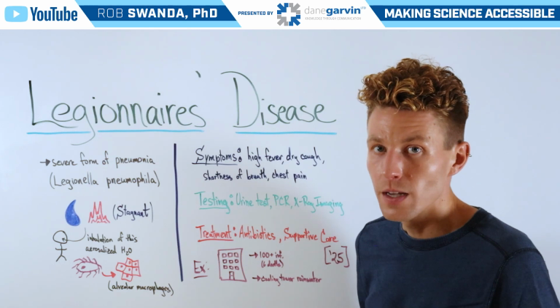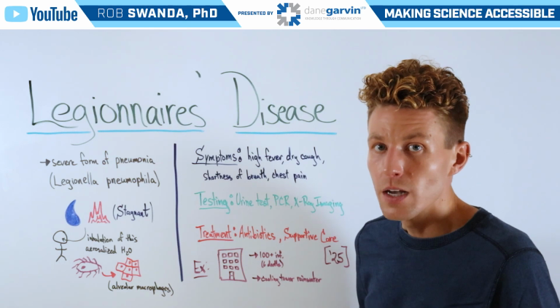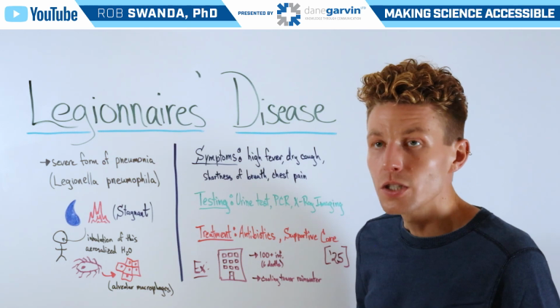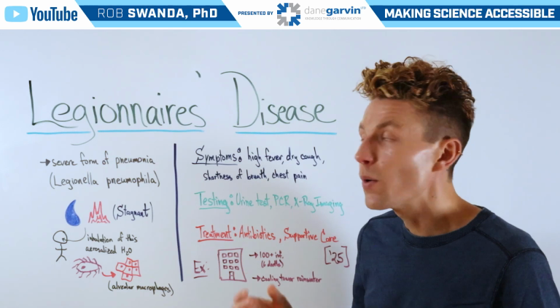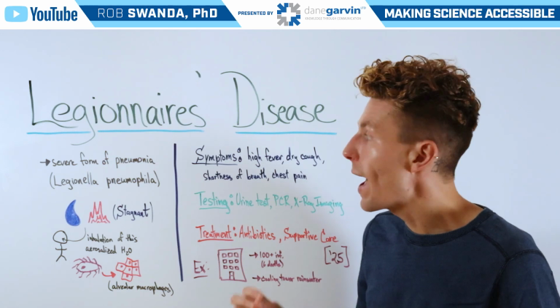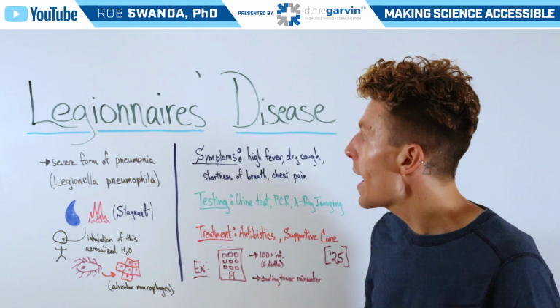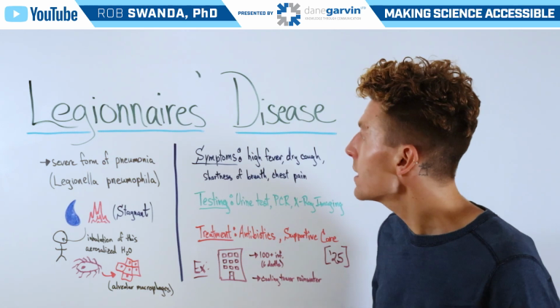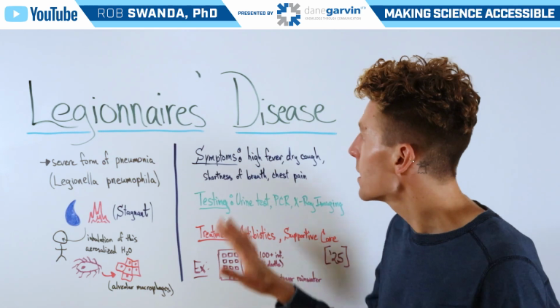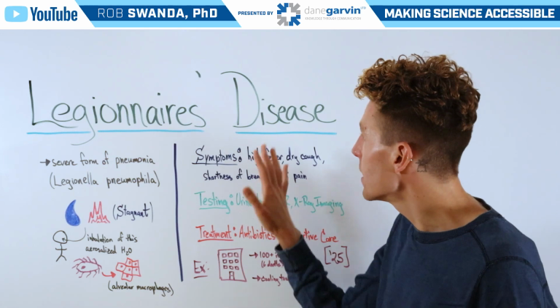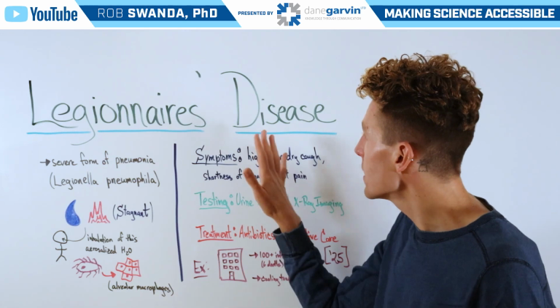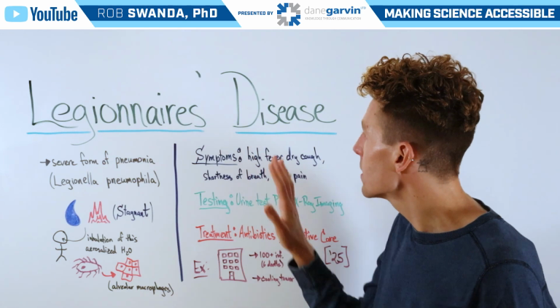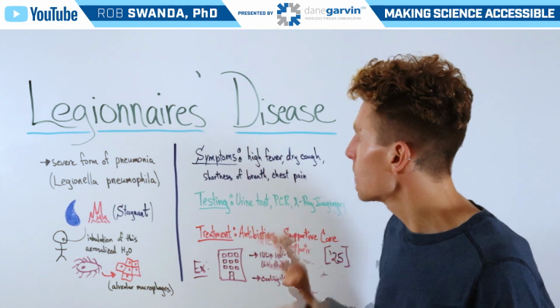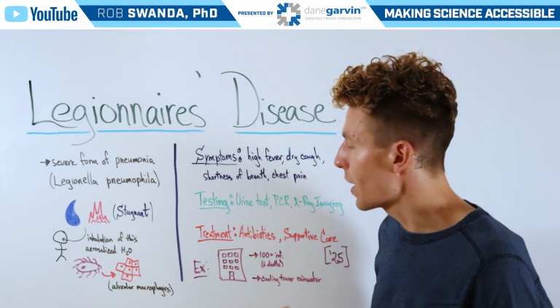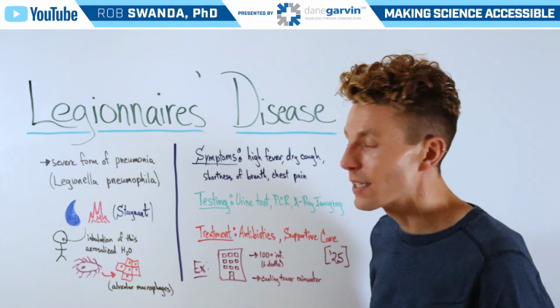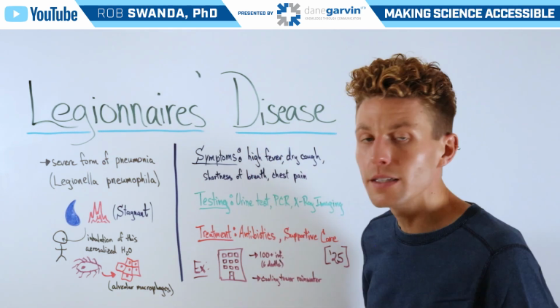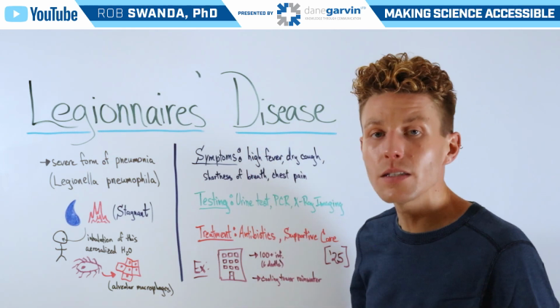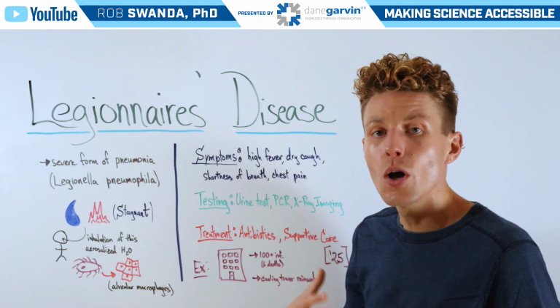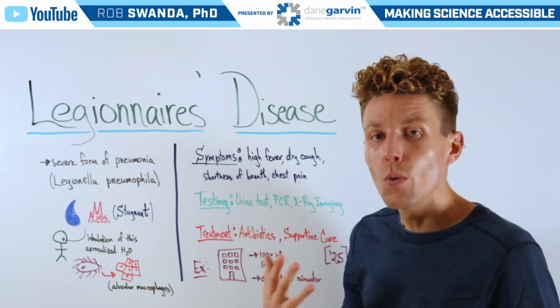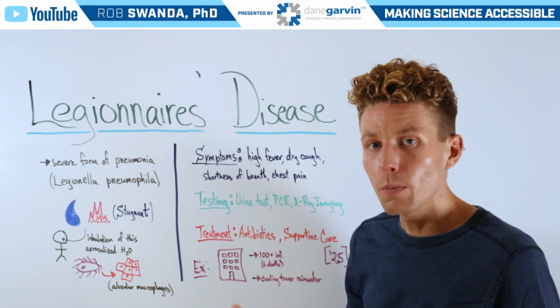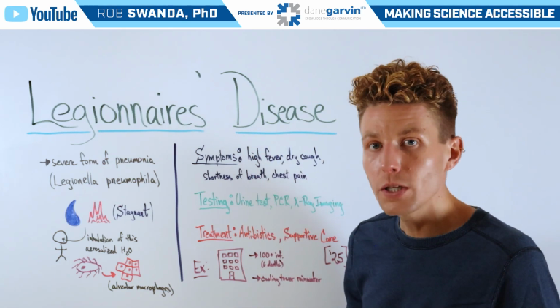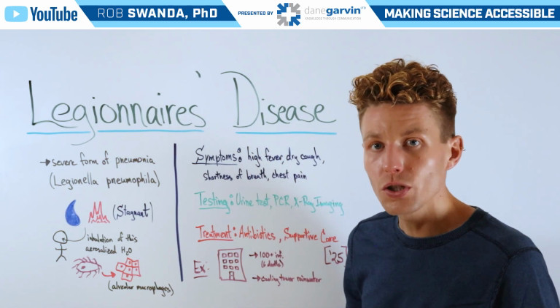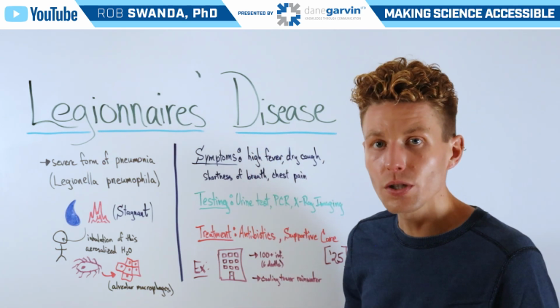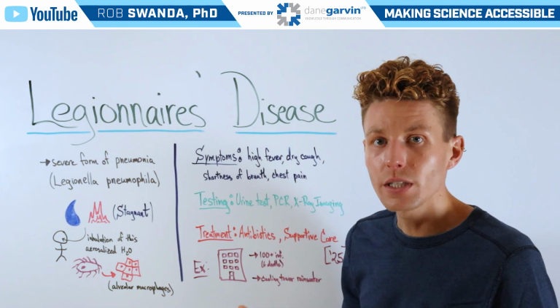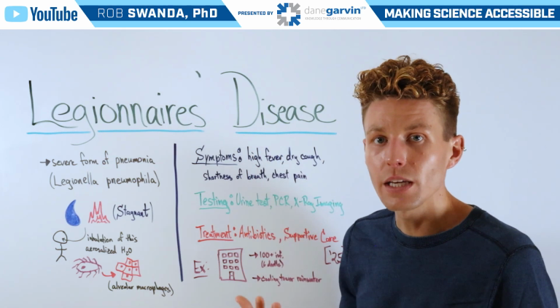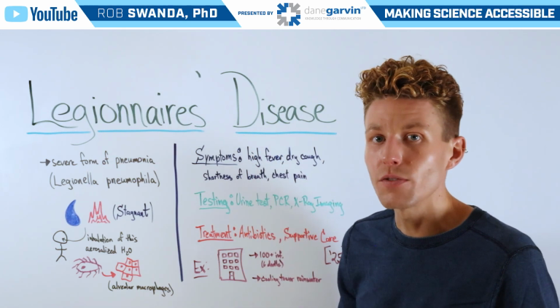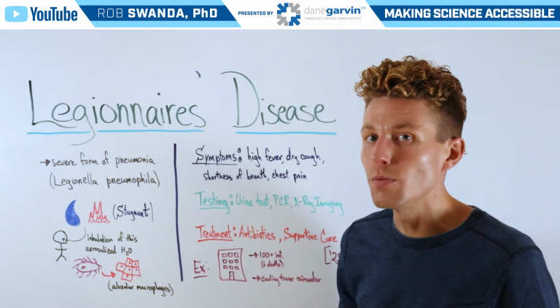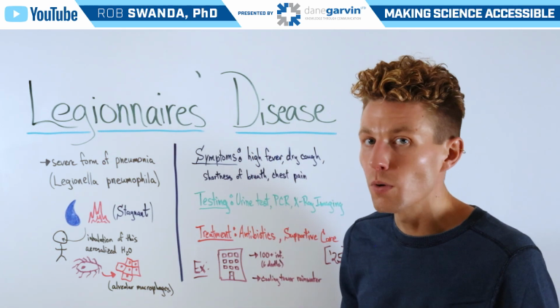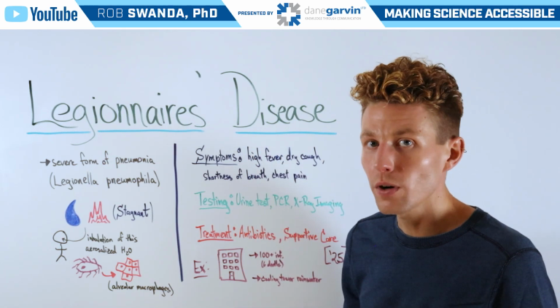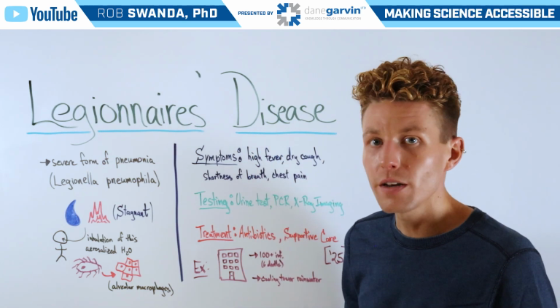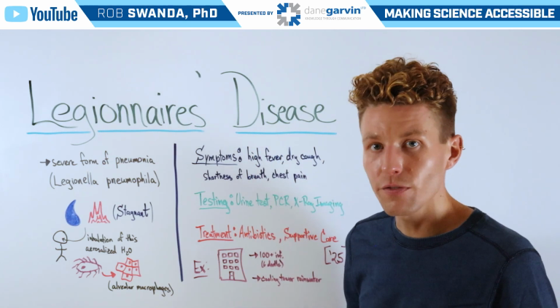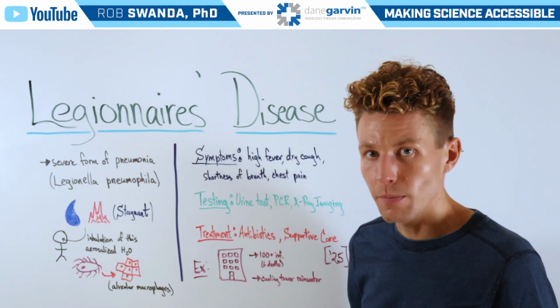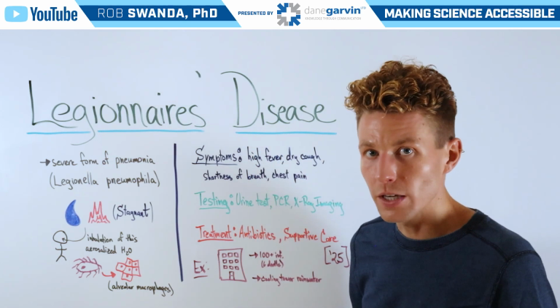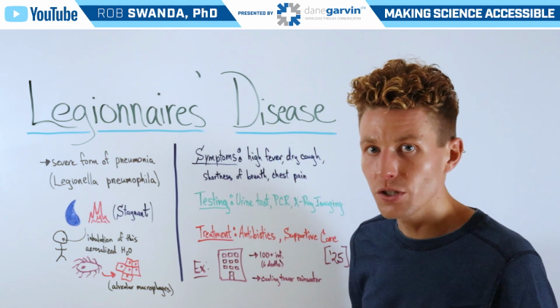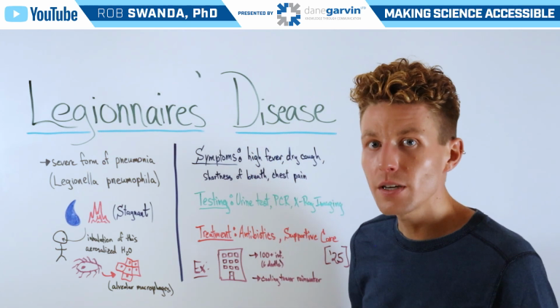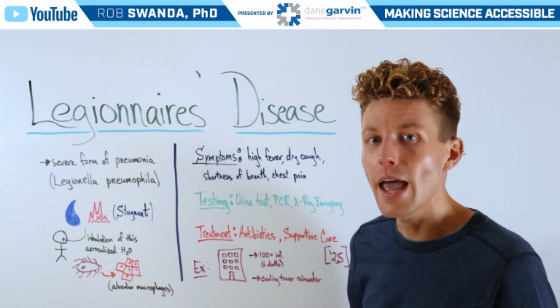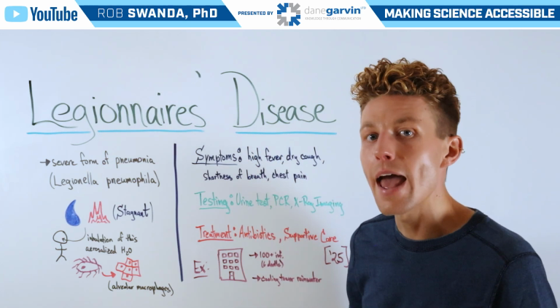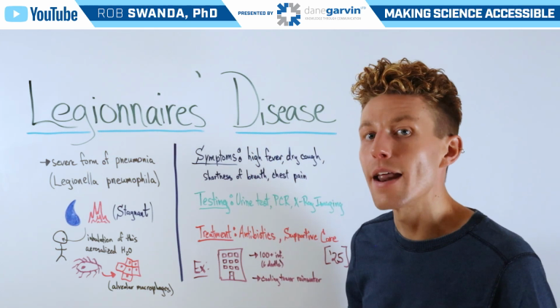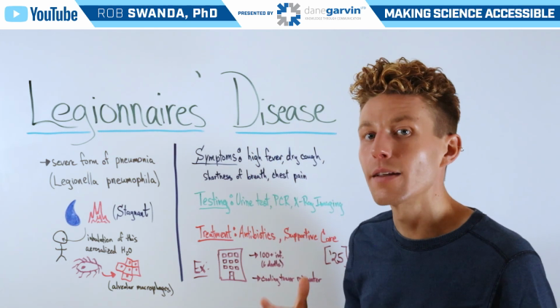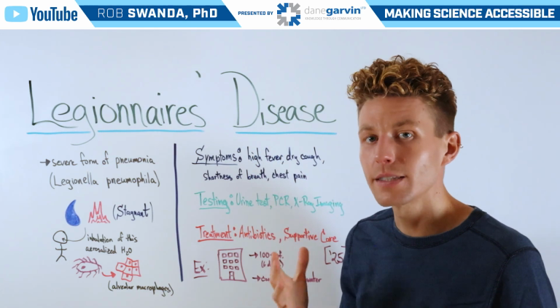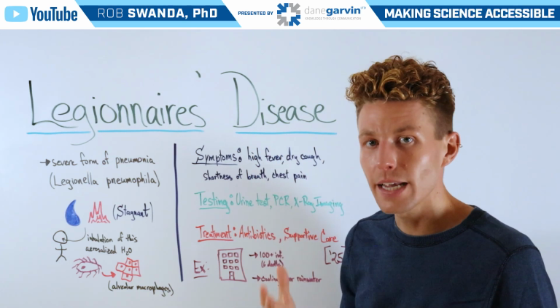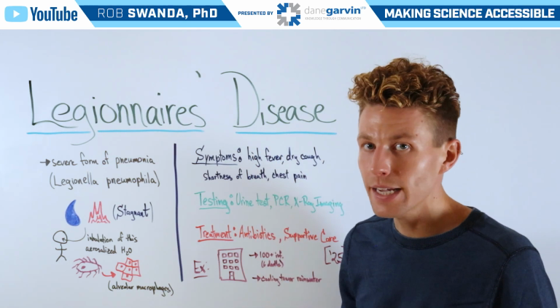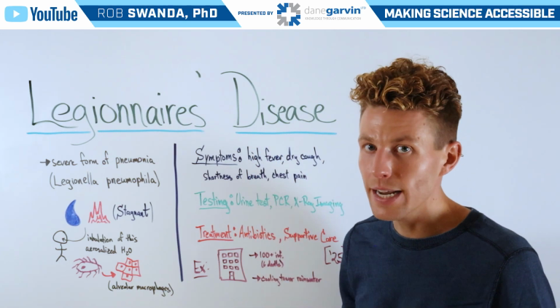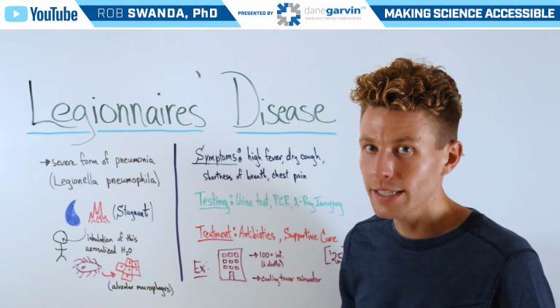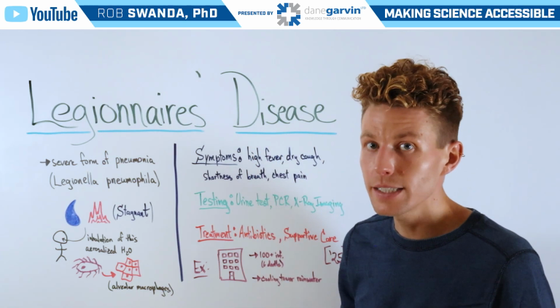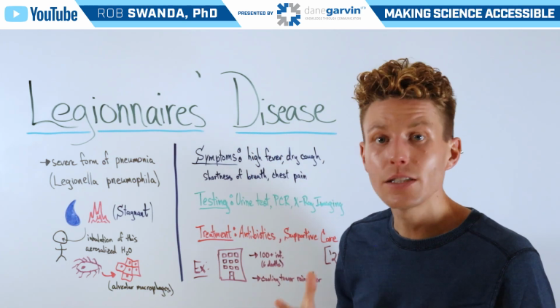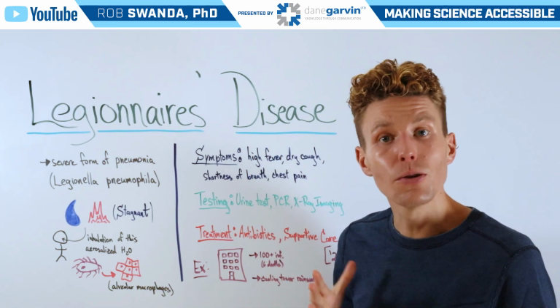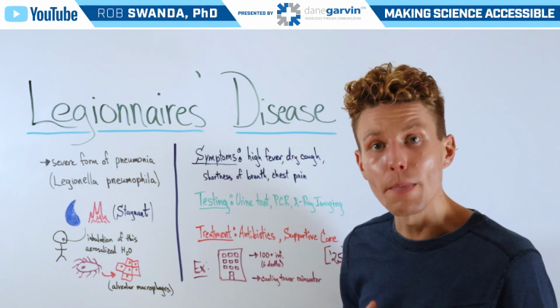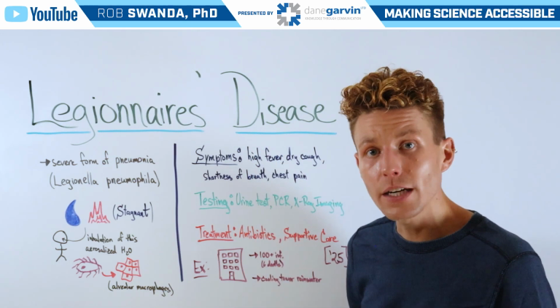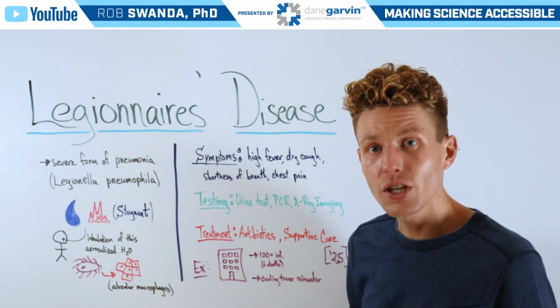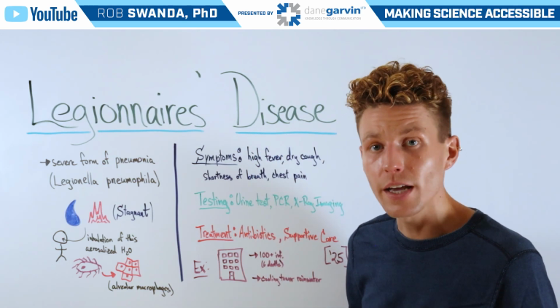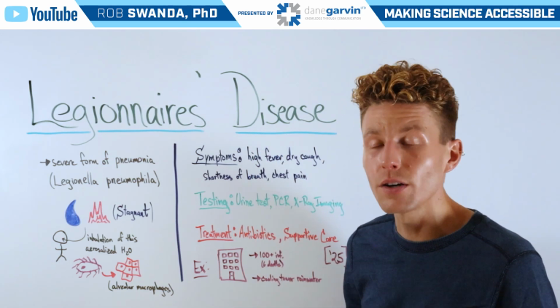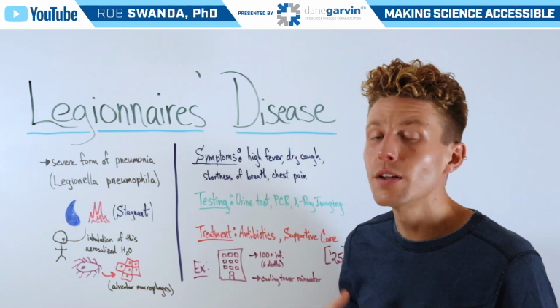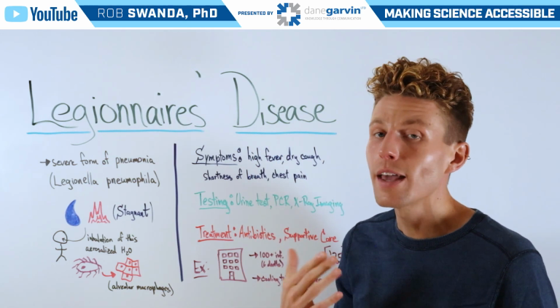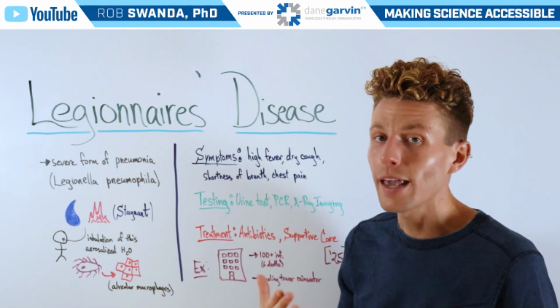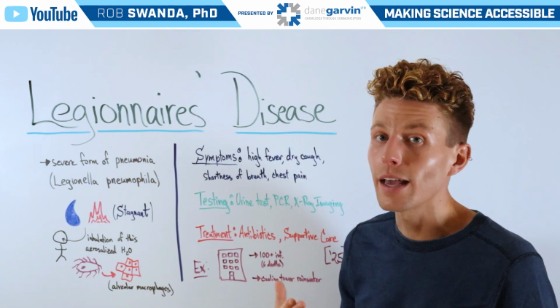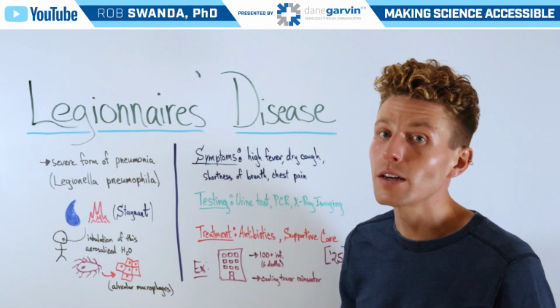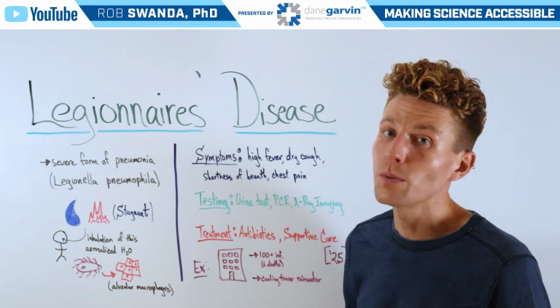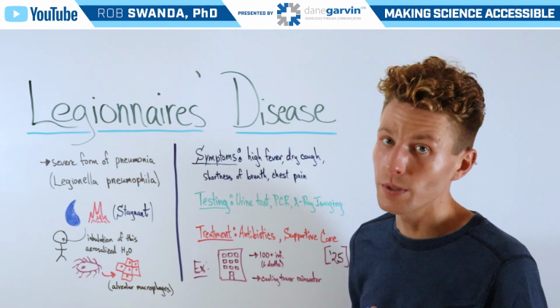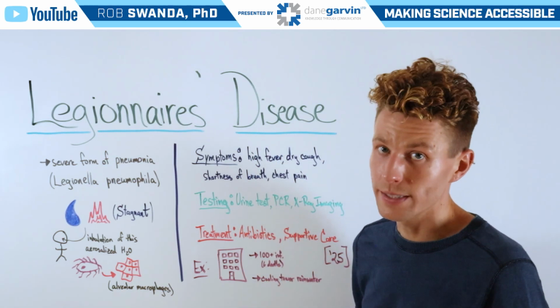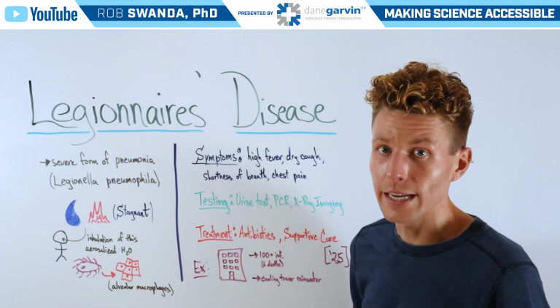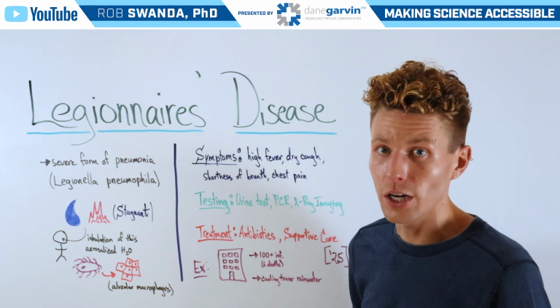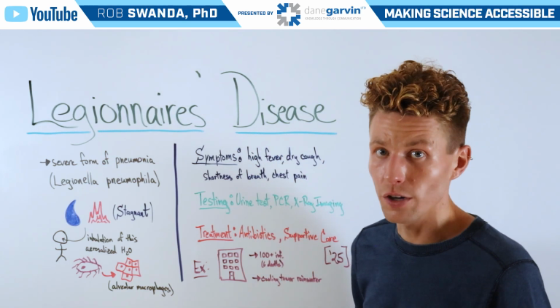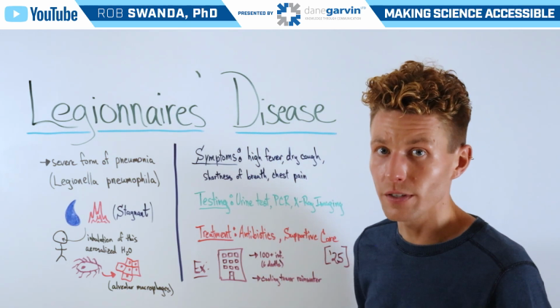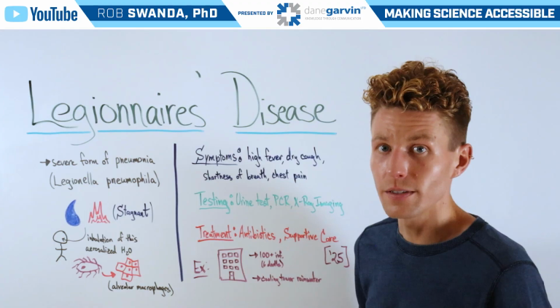As this progresses, we'll be sure to give you more information. Stay connected to my channel and with Dane Garvin.